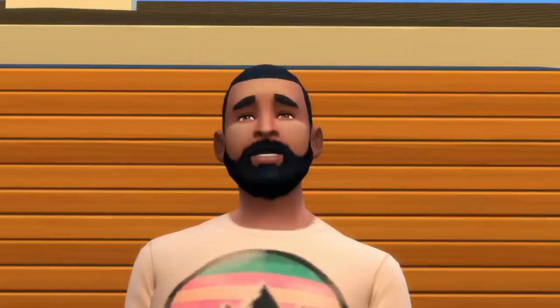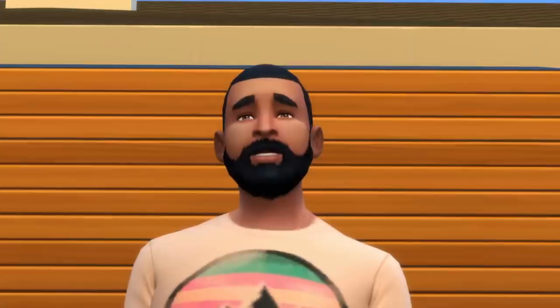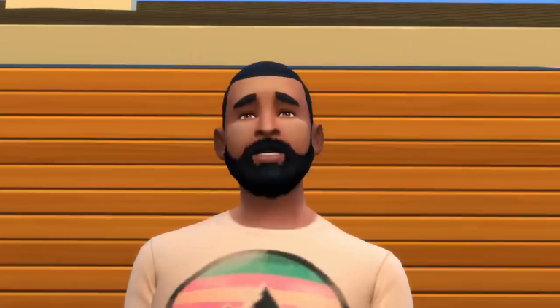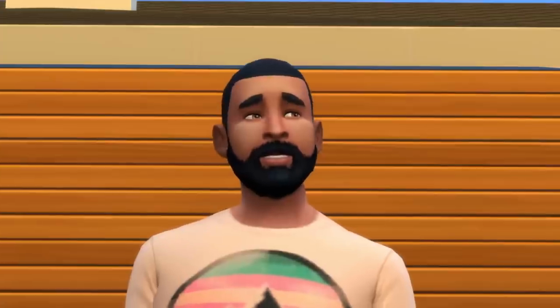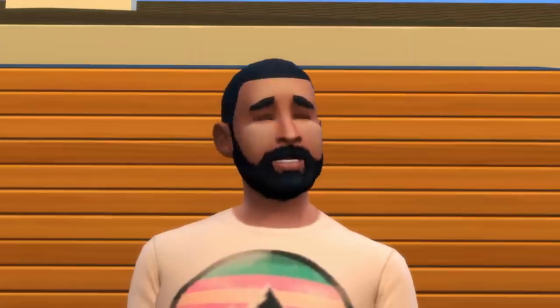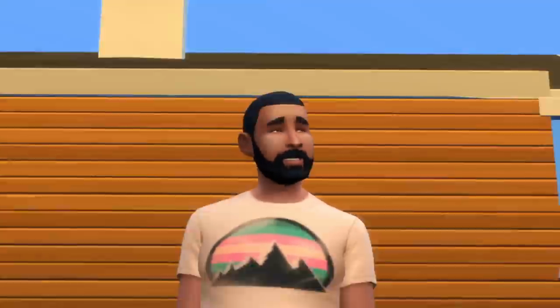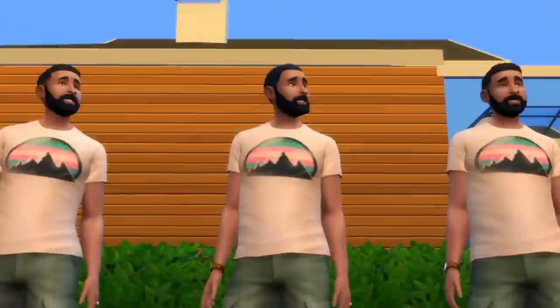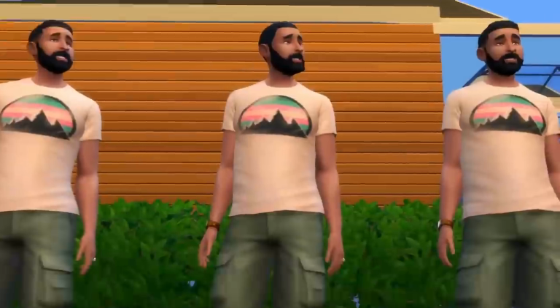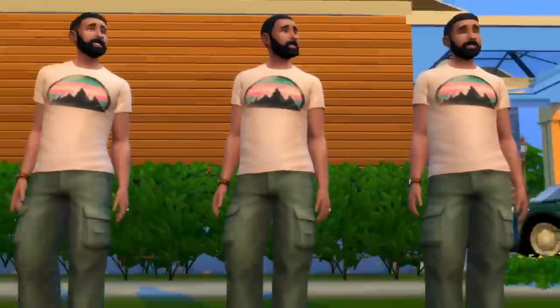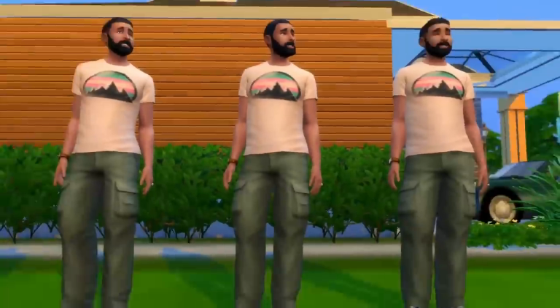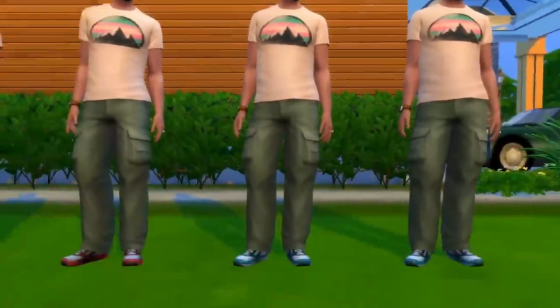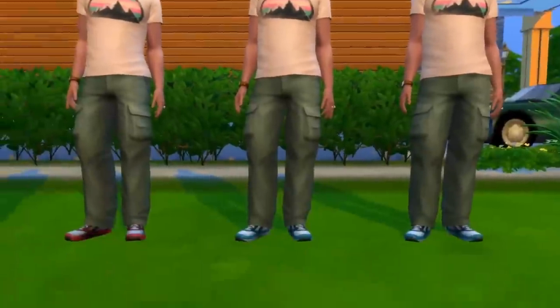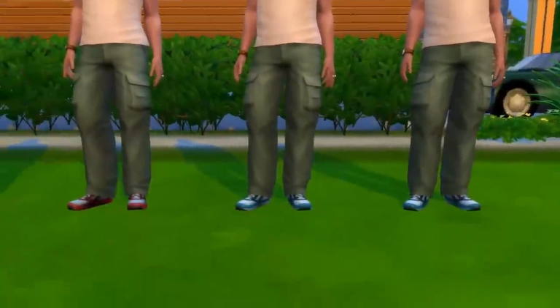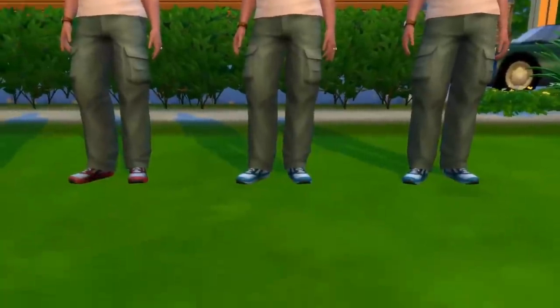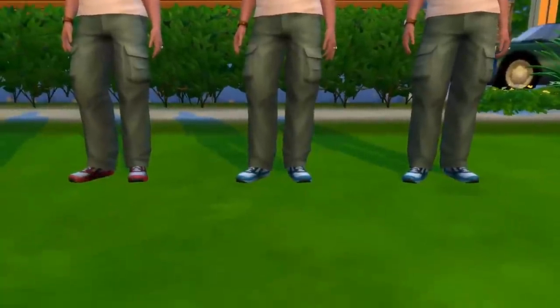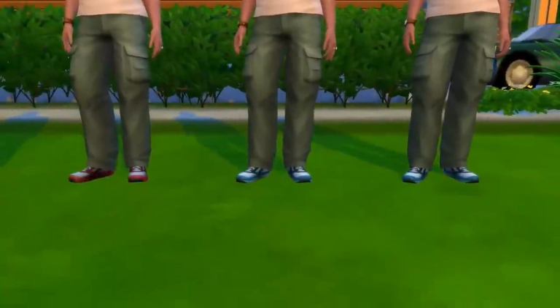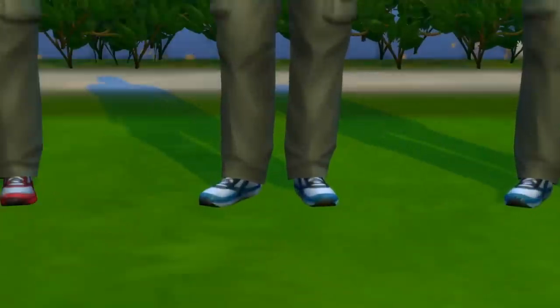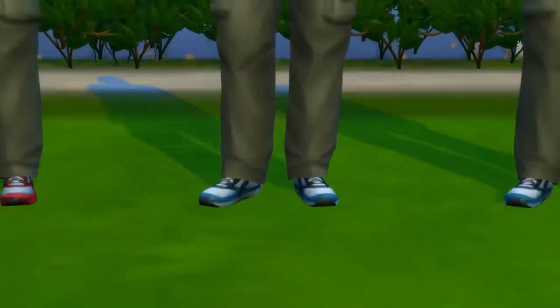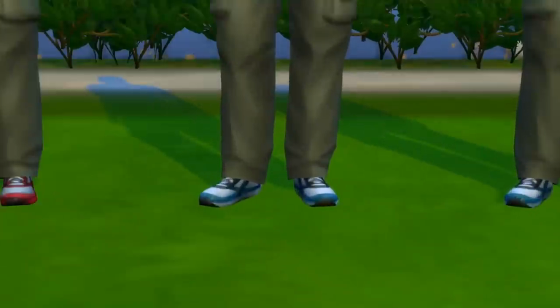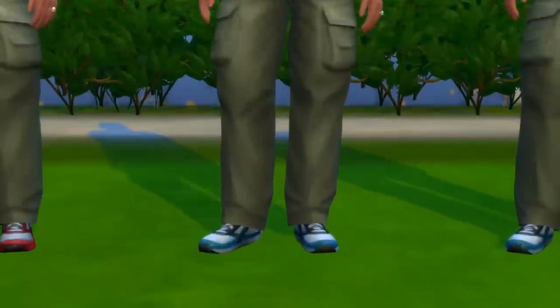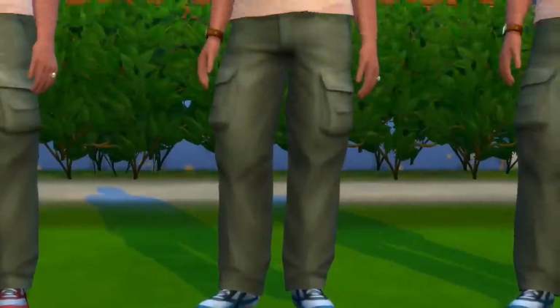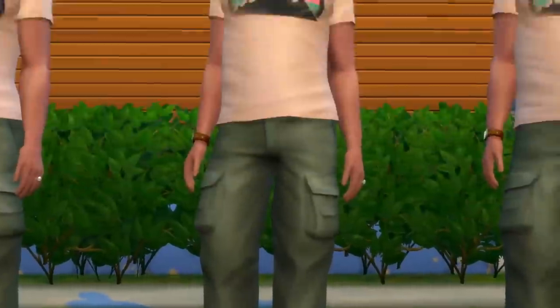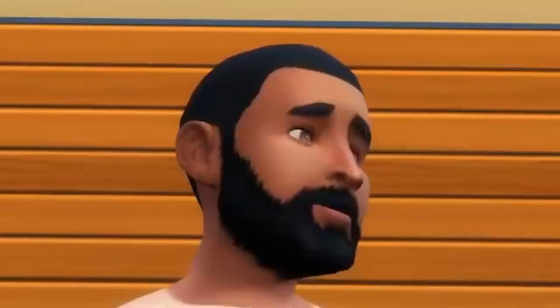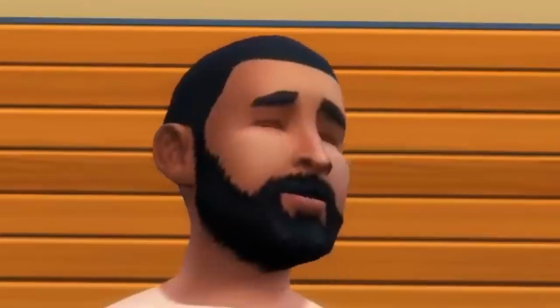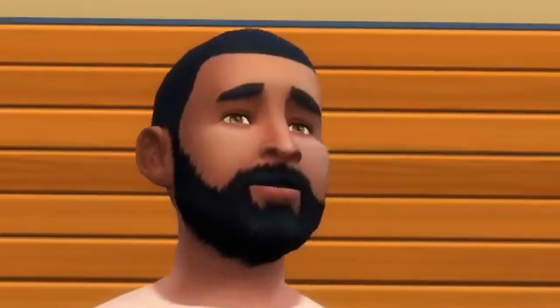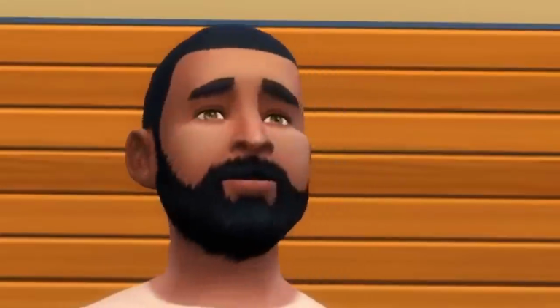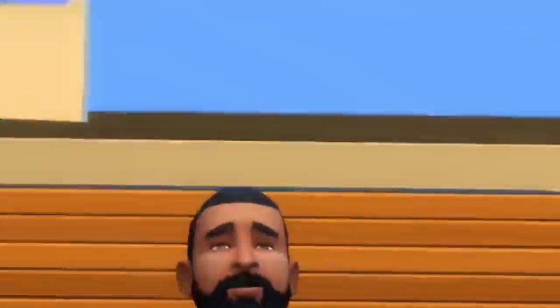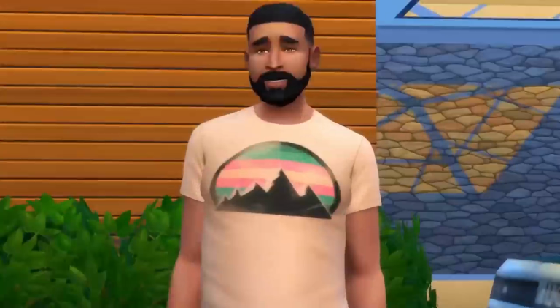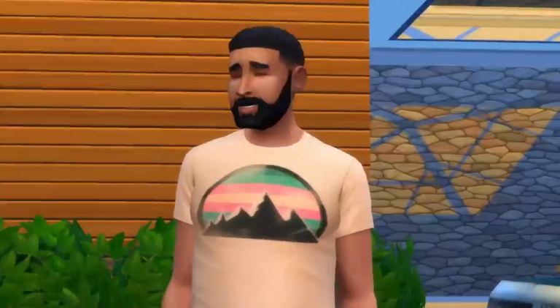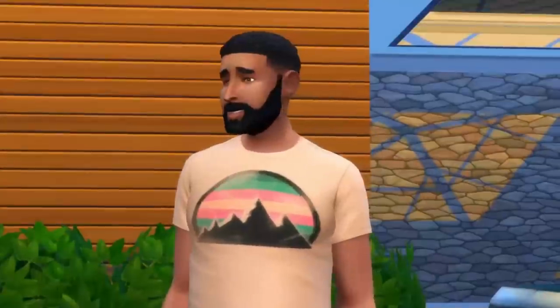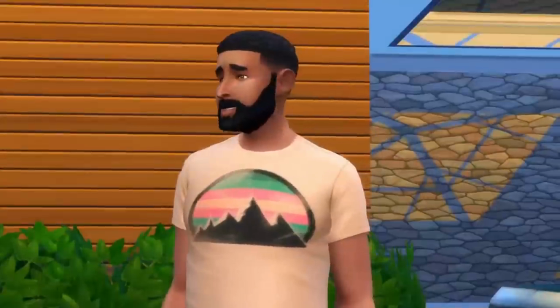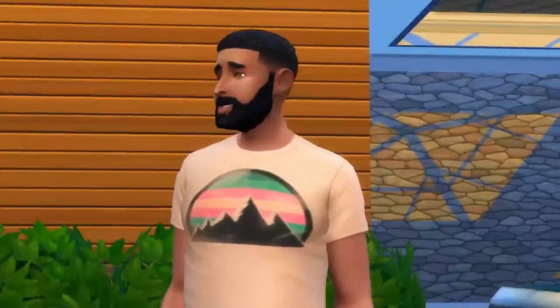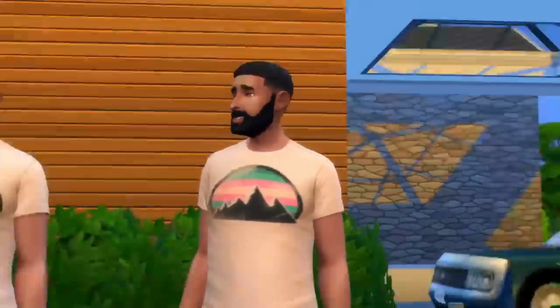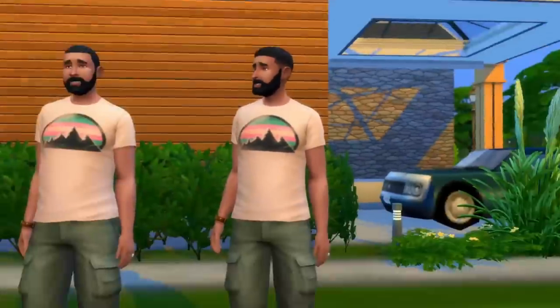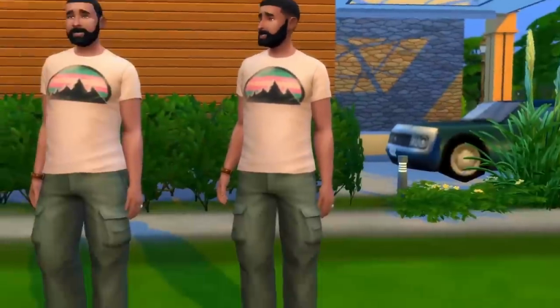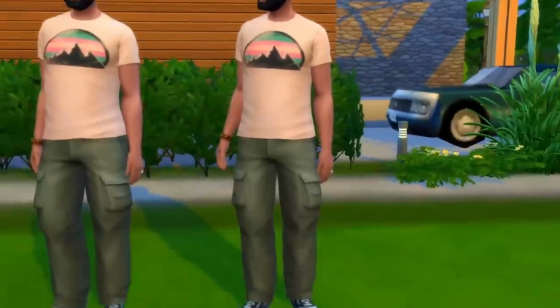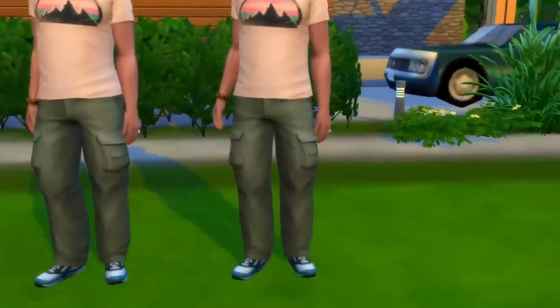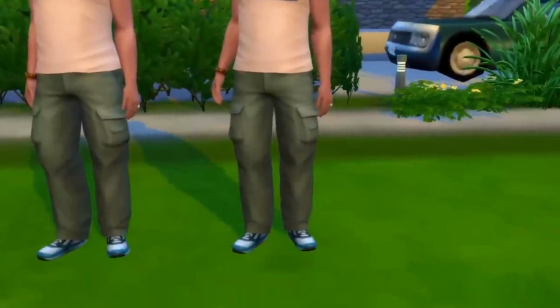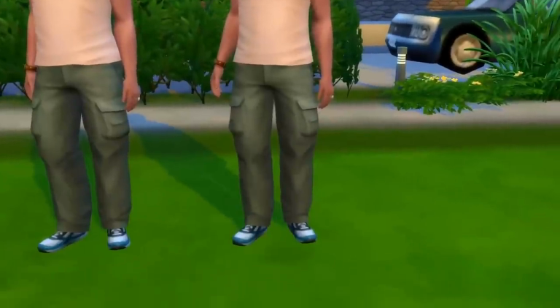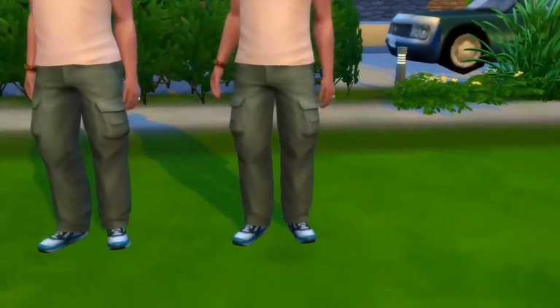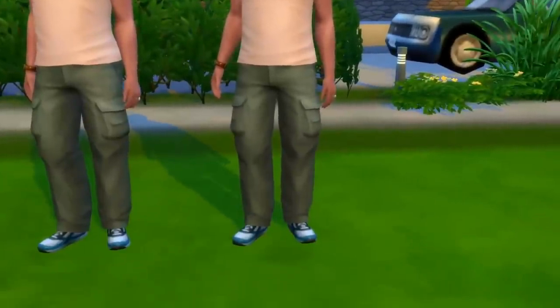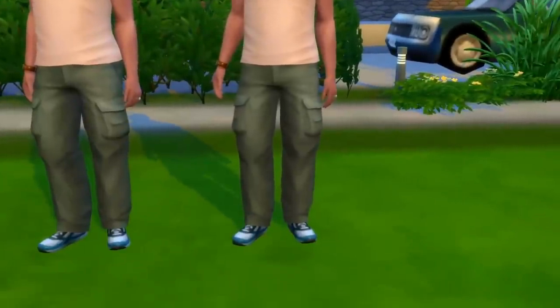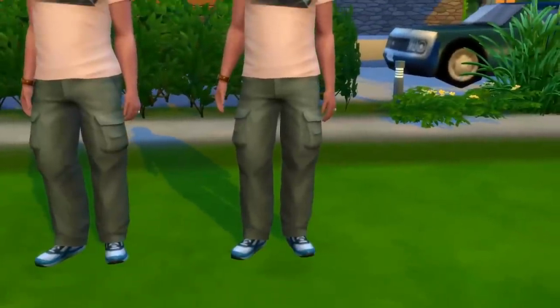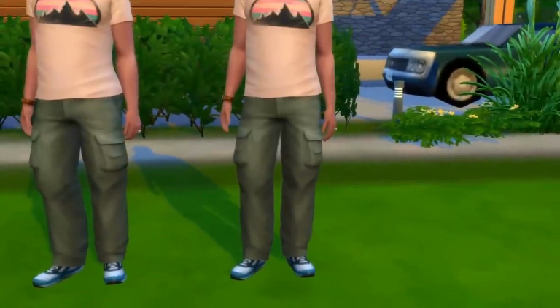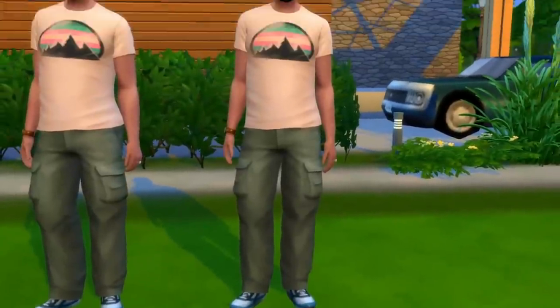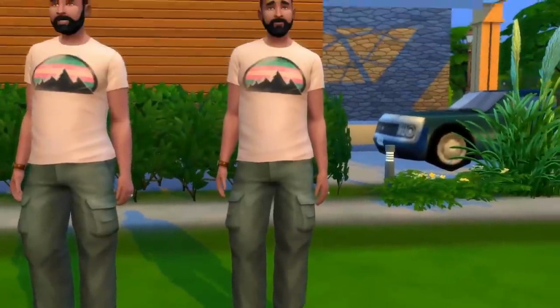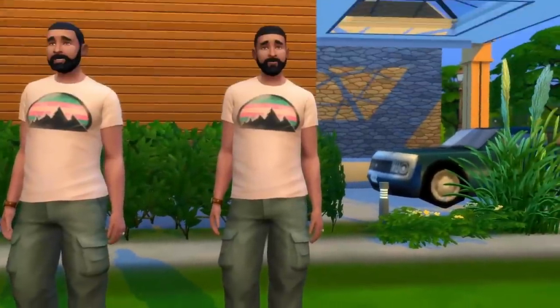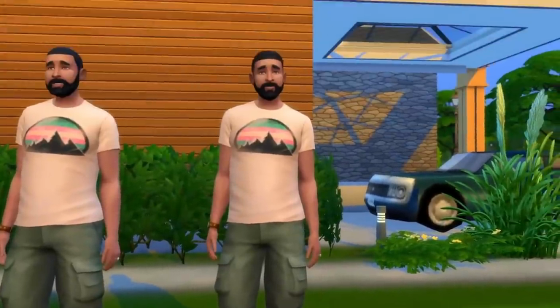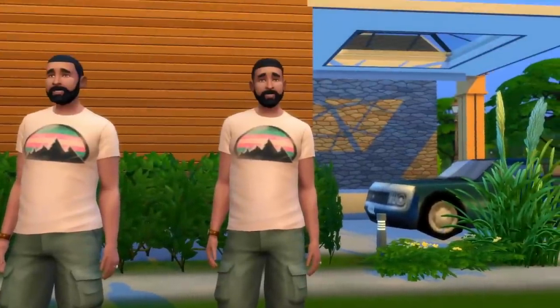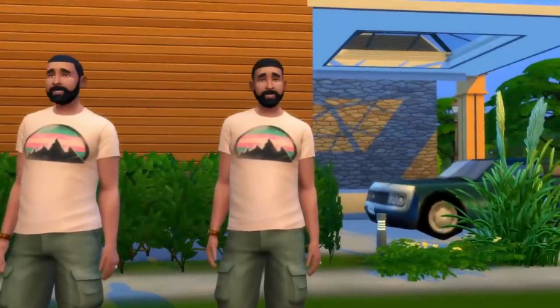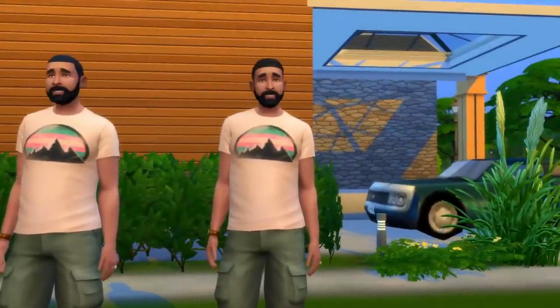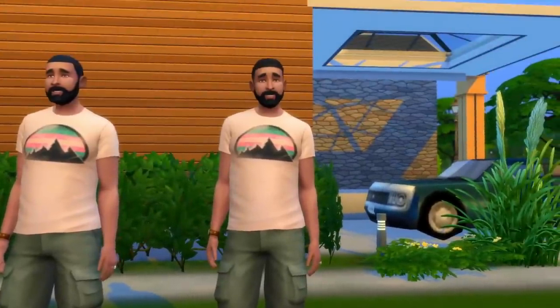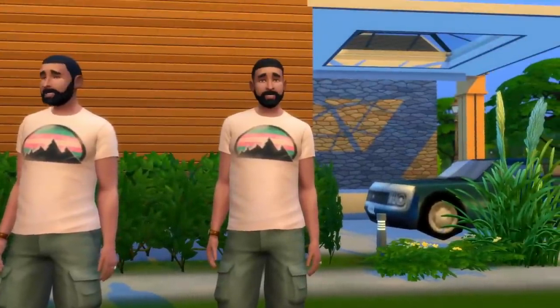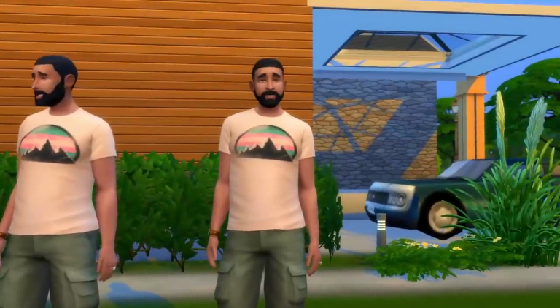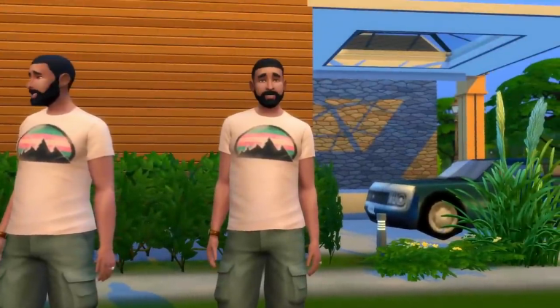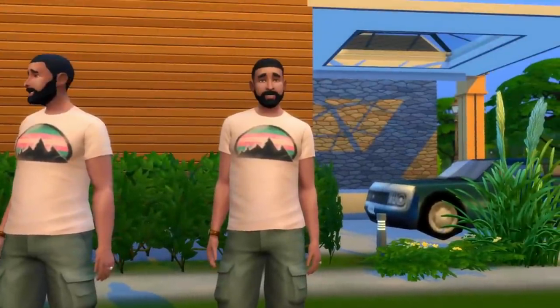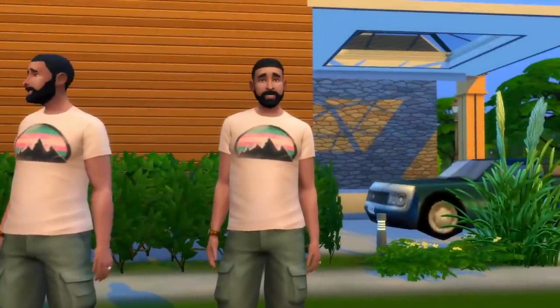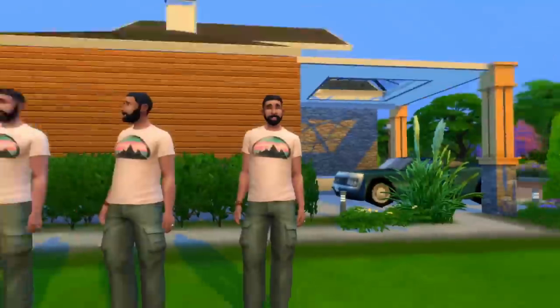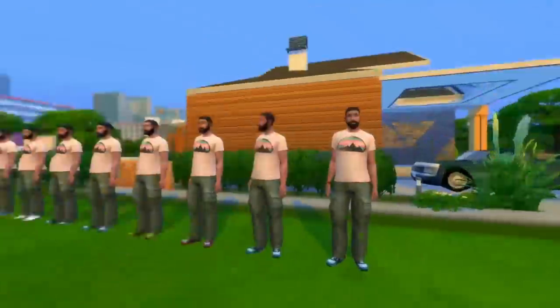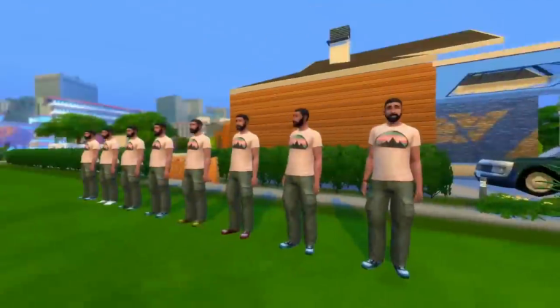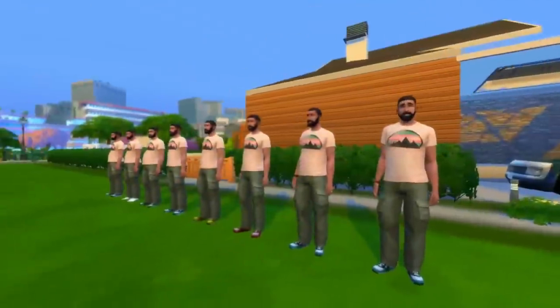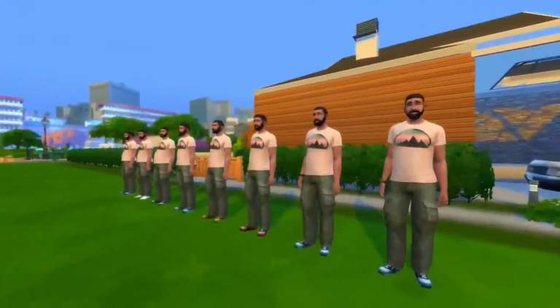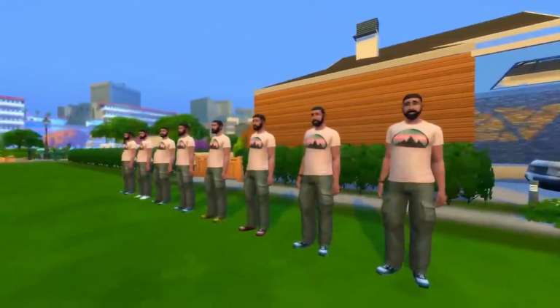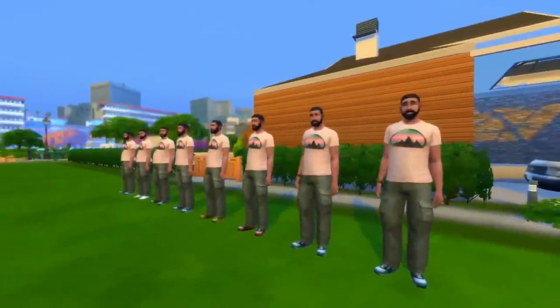Bob number seven — that's him. And then finally, Bob number eight. Take a good look and make sure that you remember all of them.